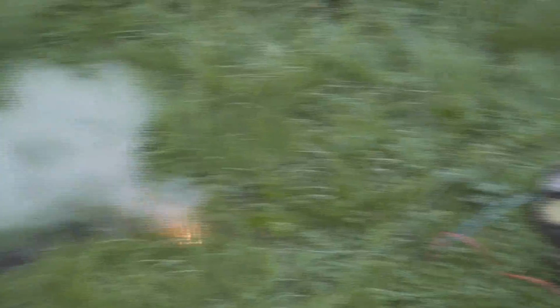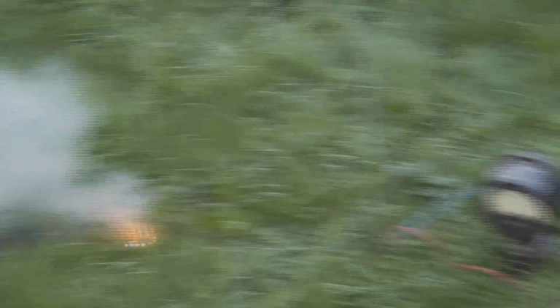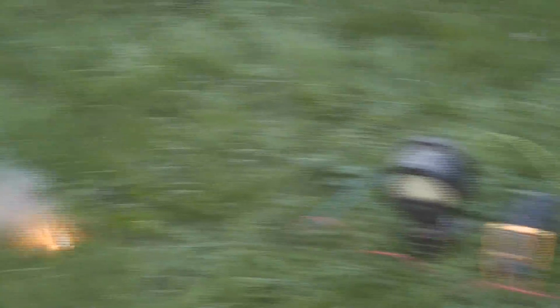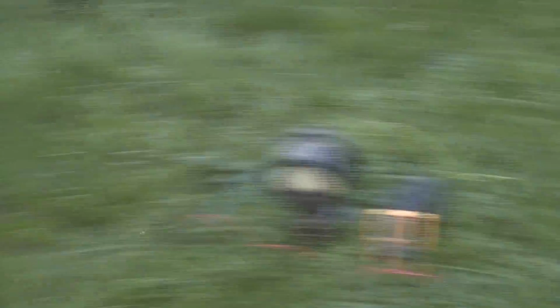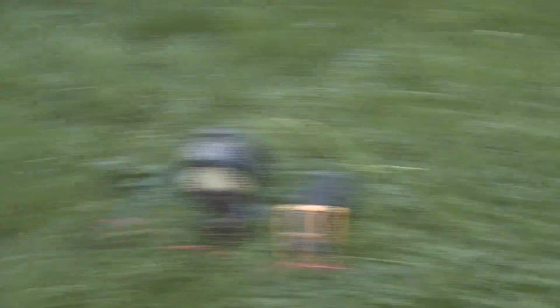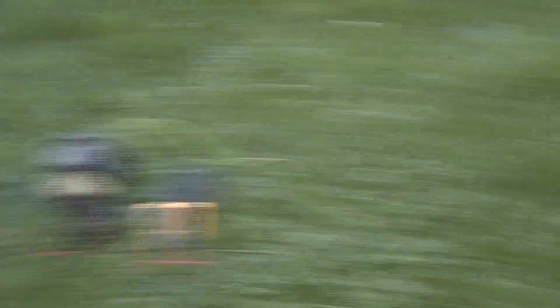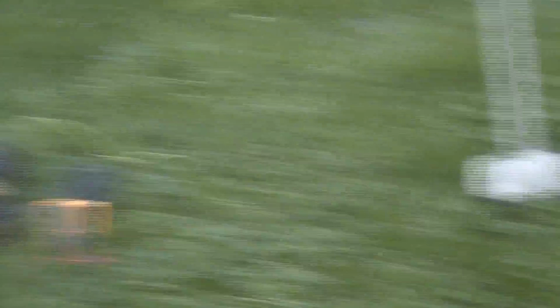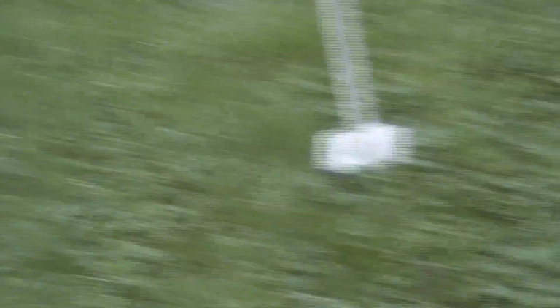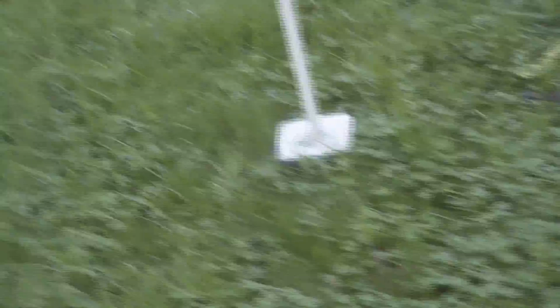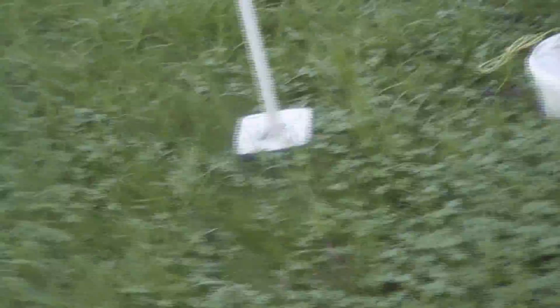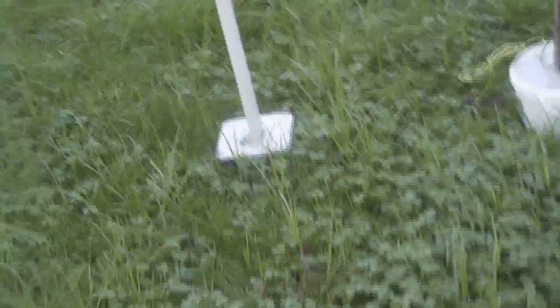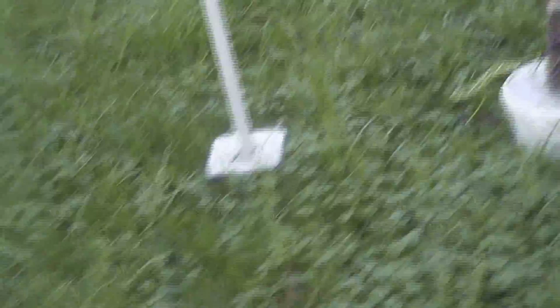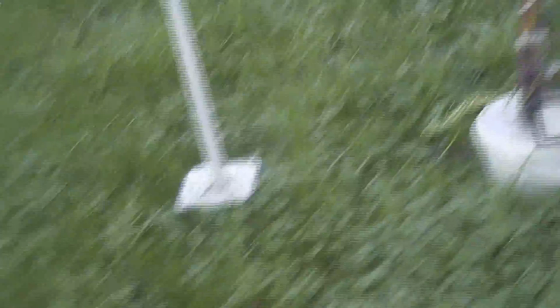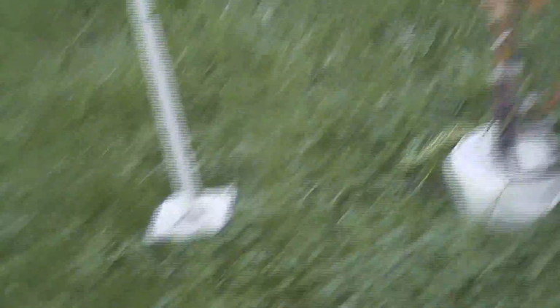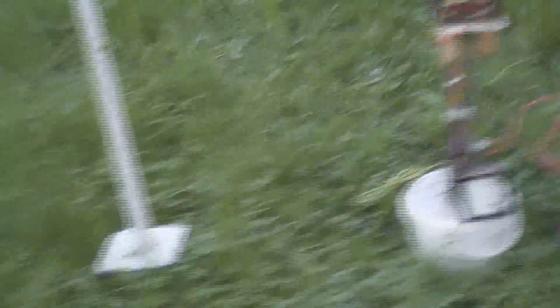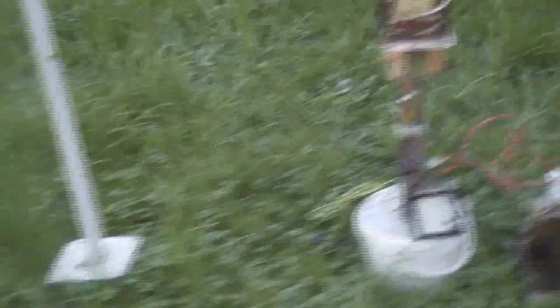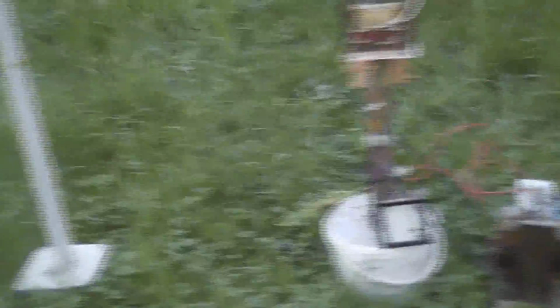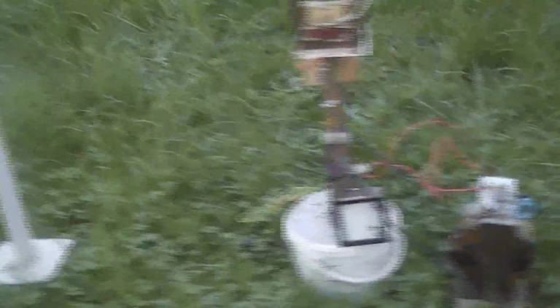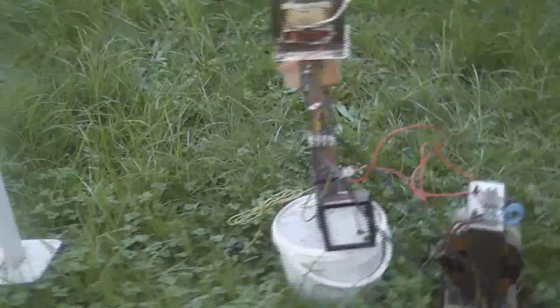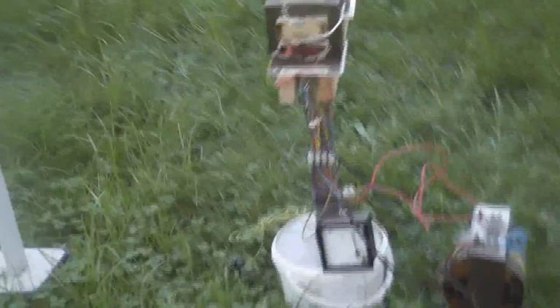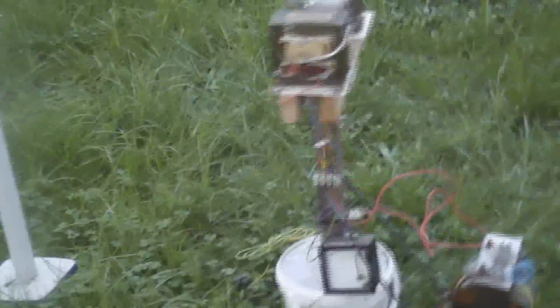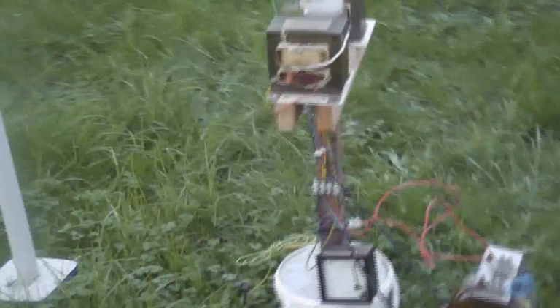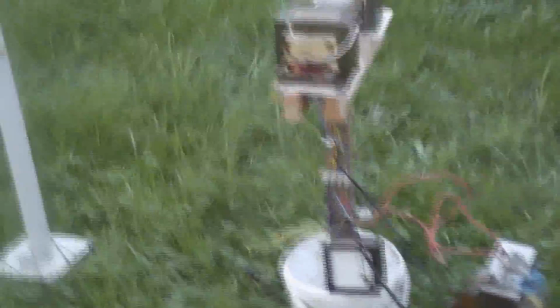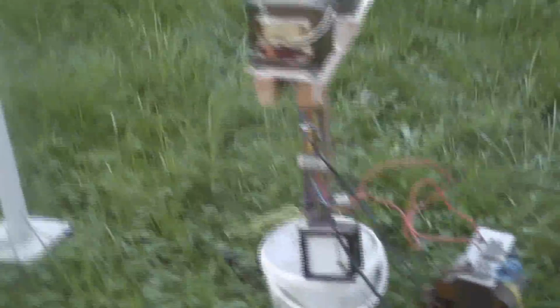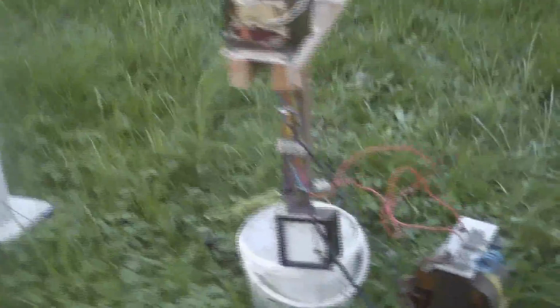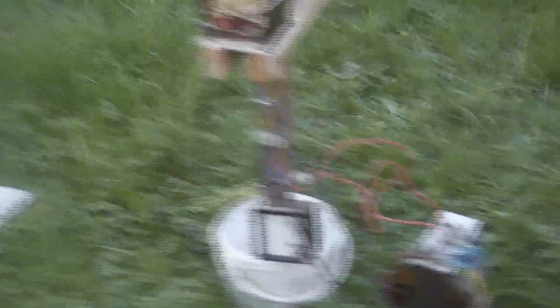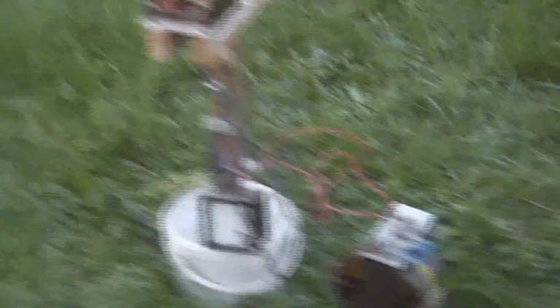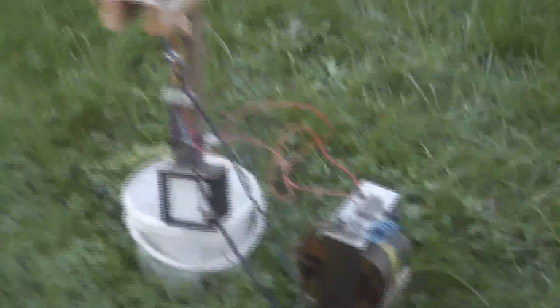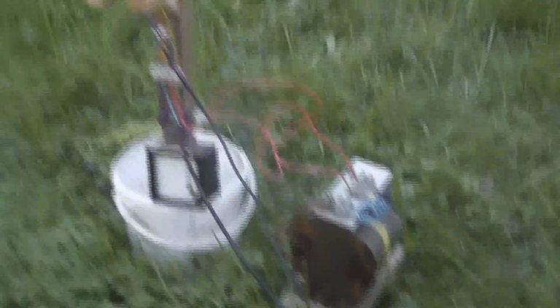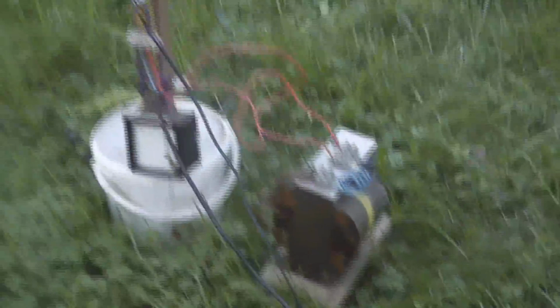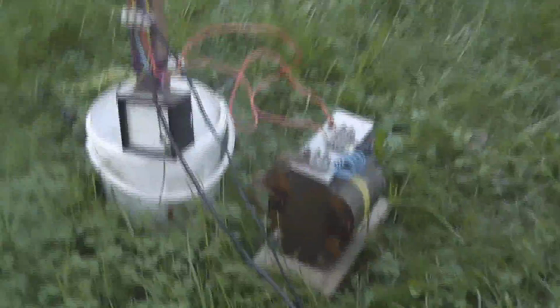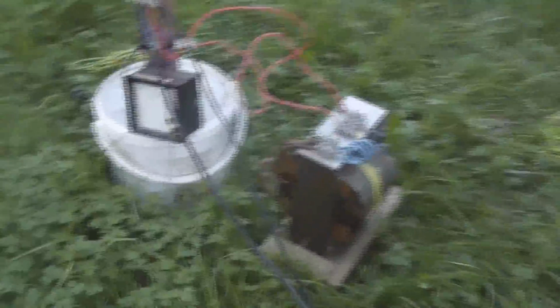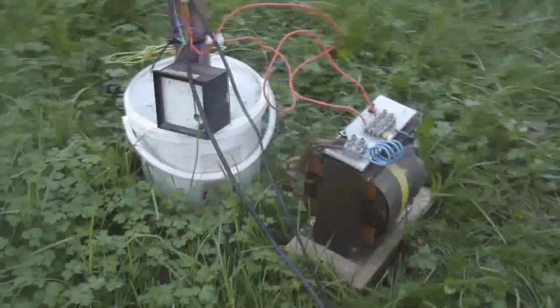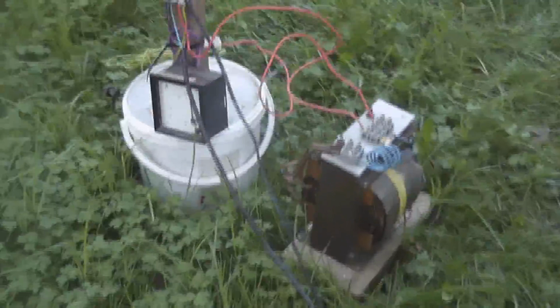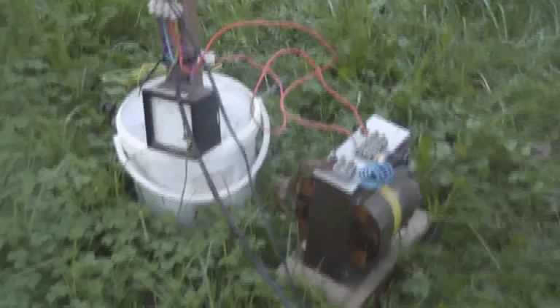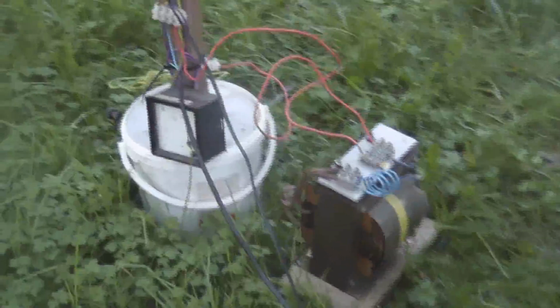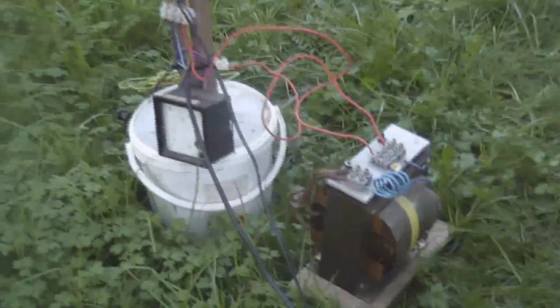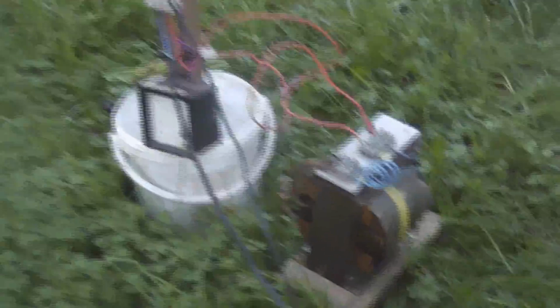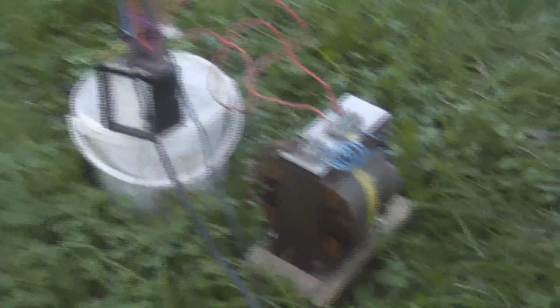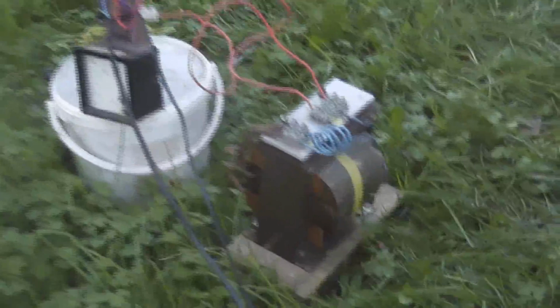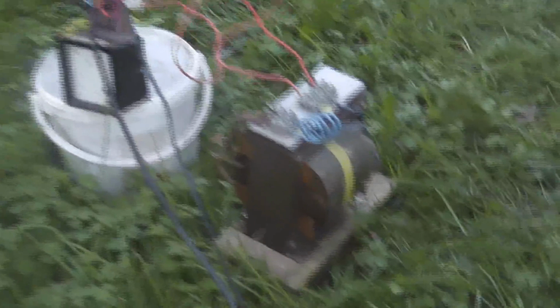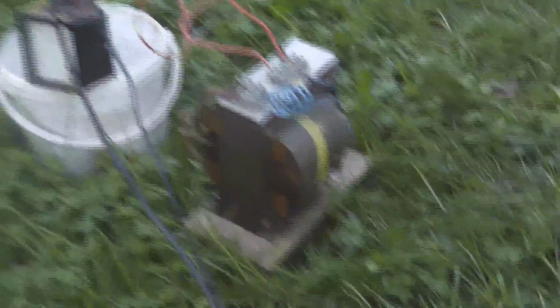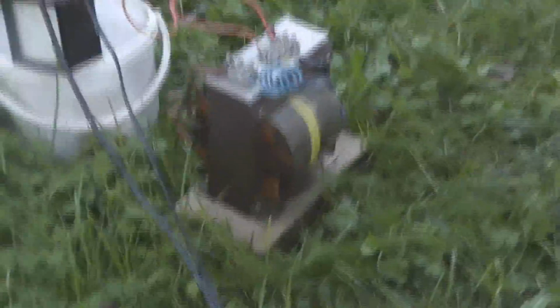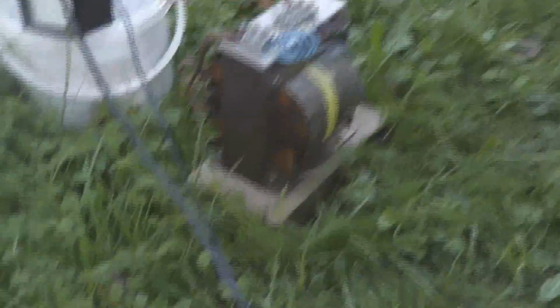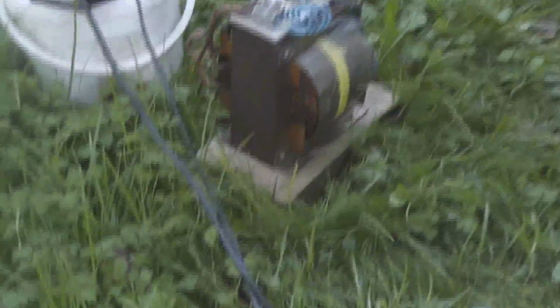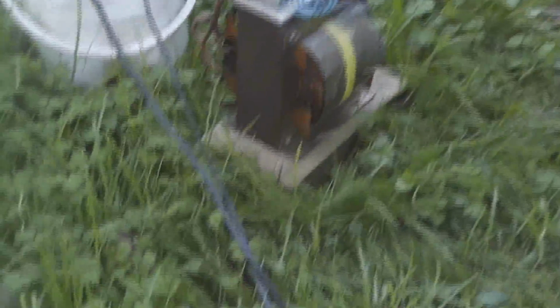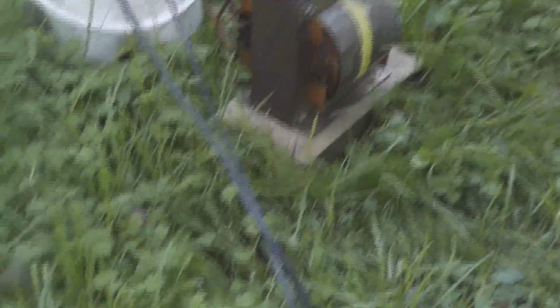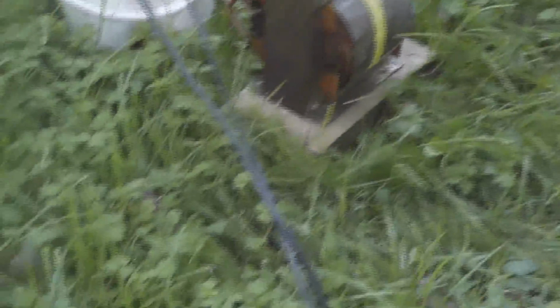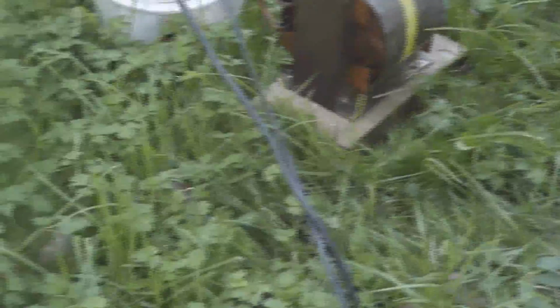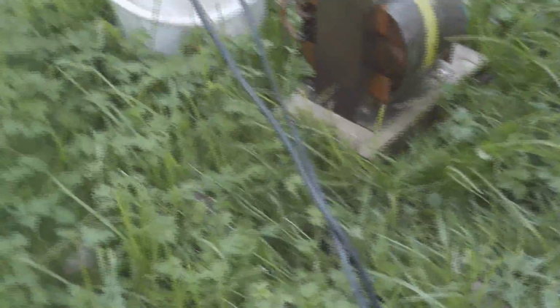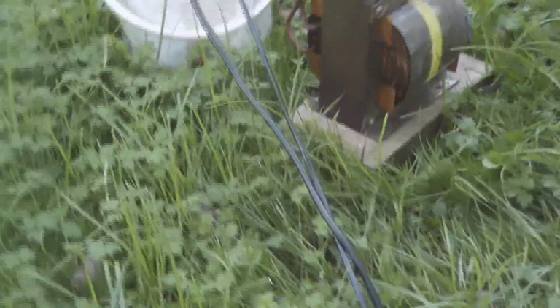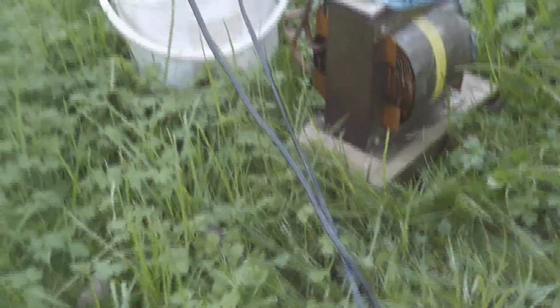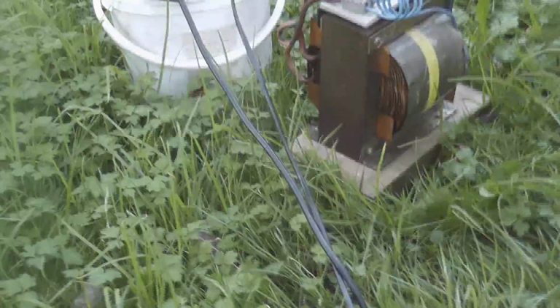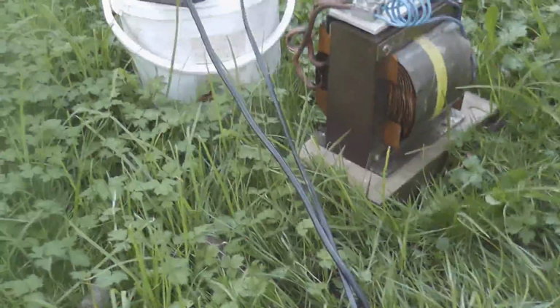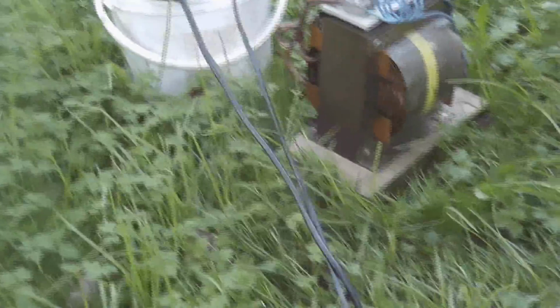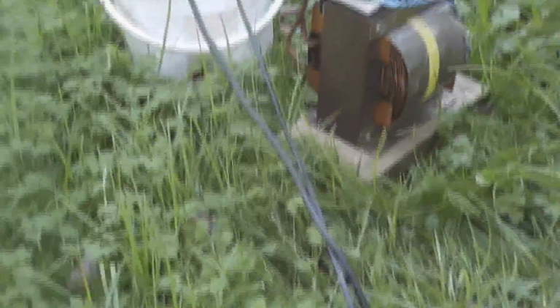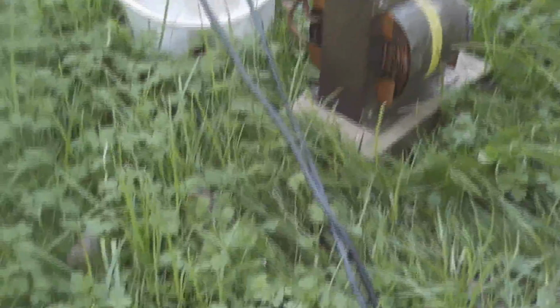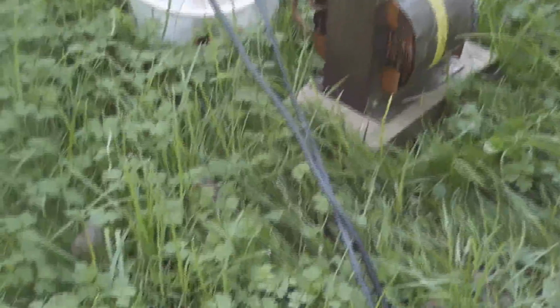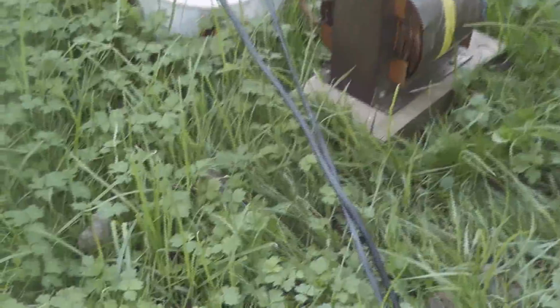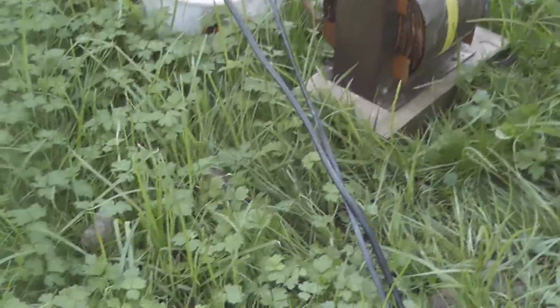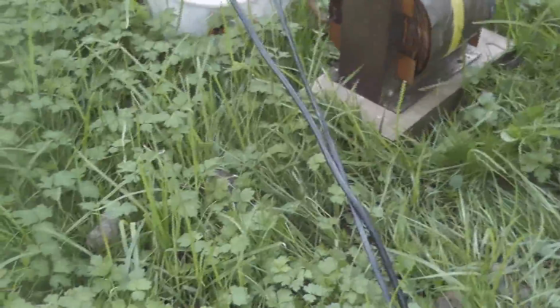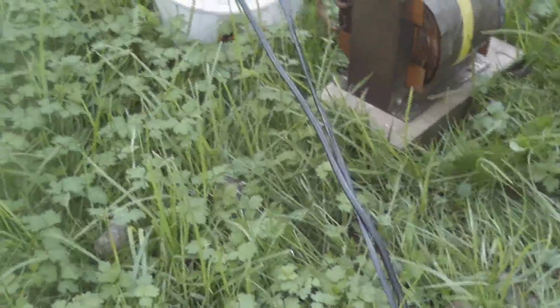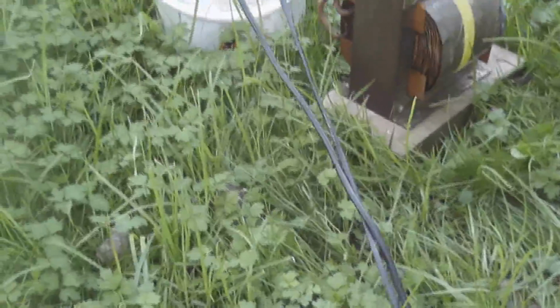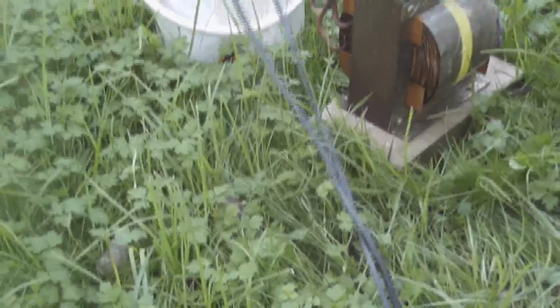Temperature check because the transformers are getting hot. De-energize device, unplug.